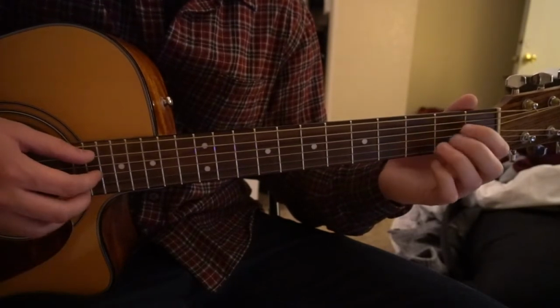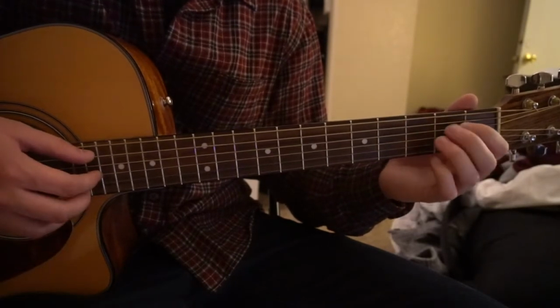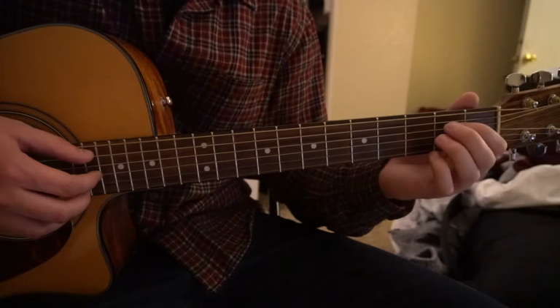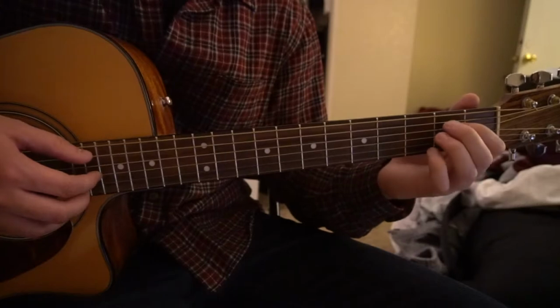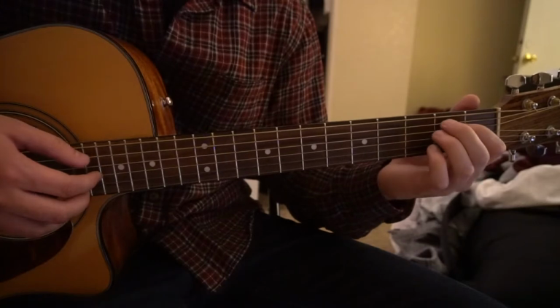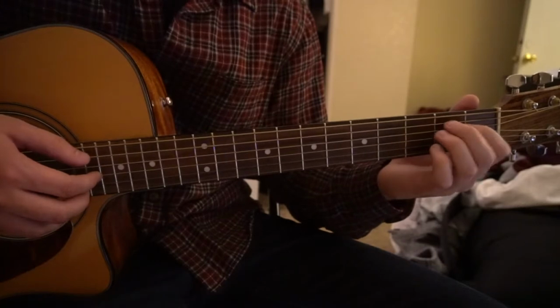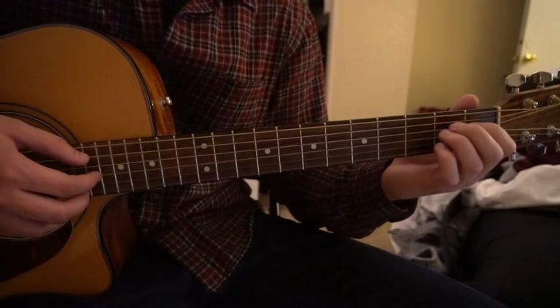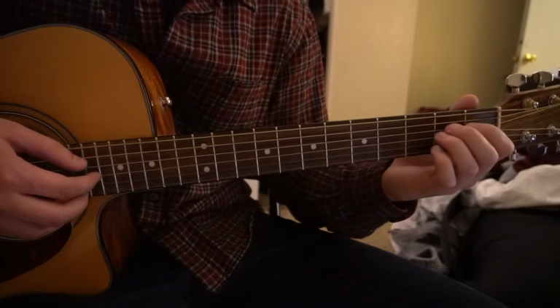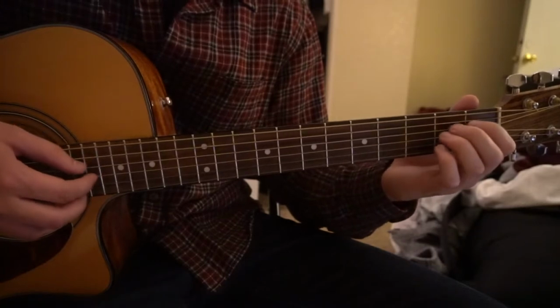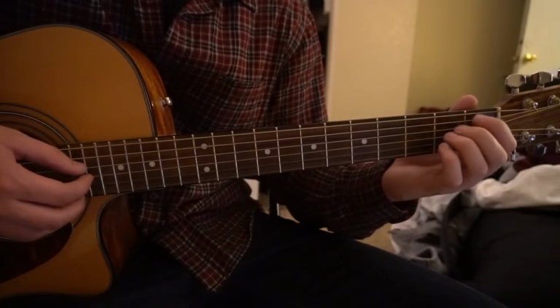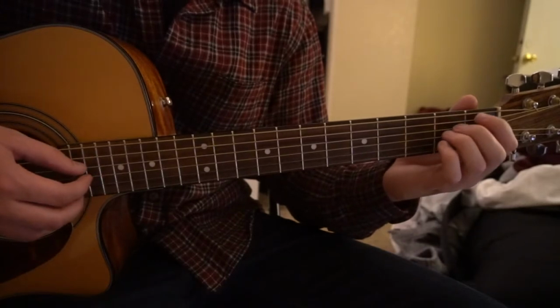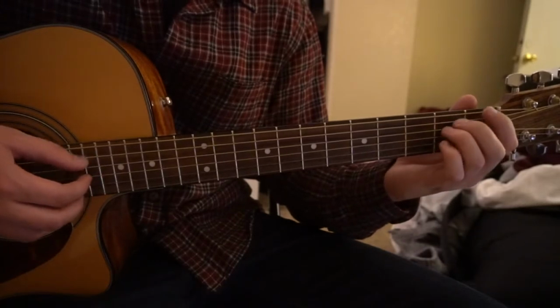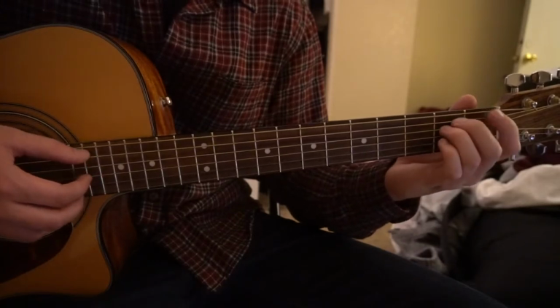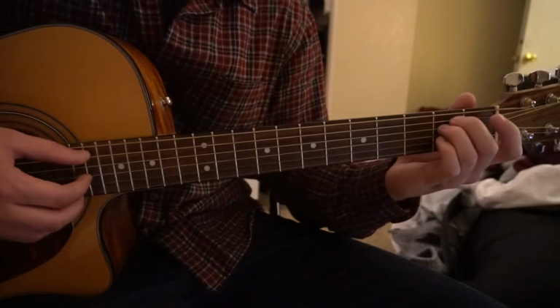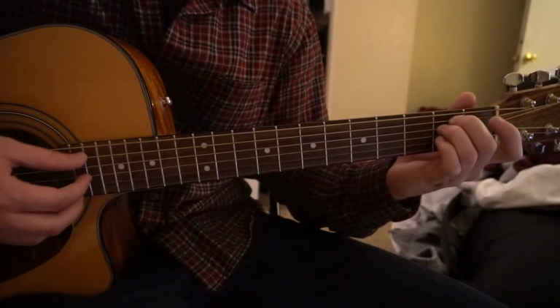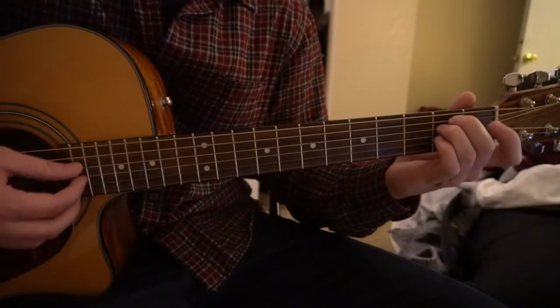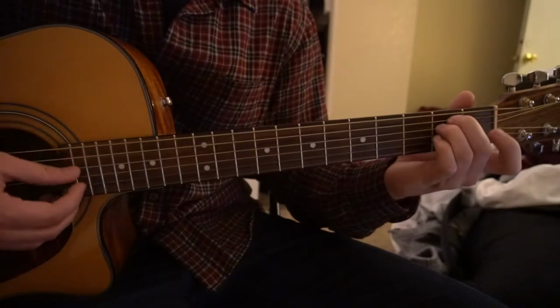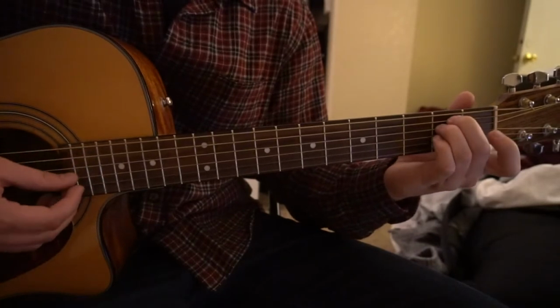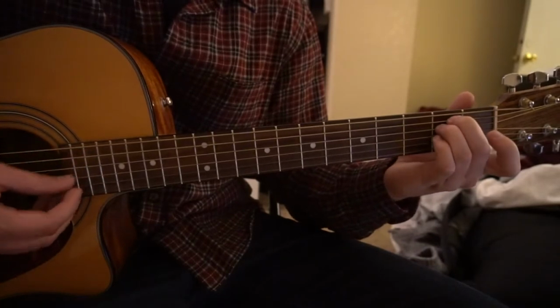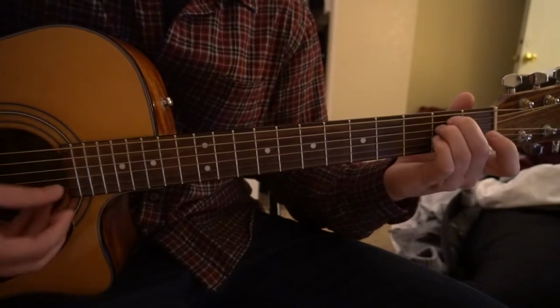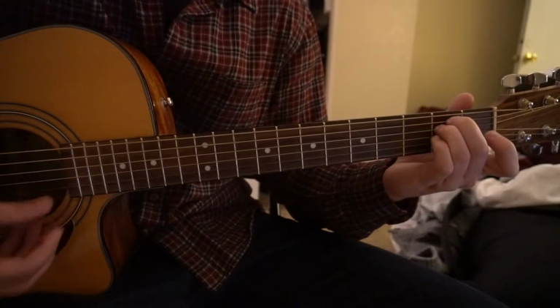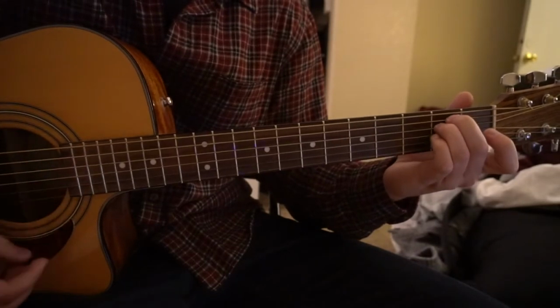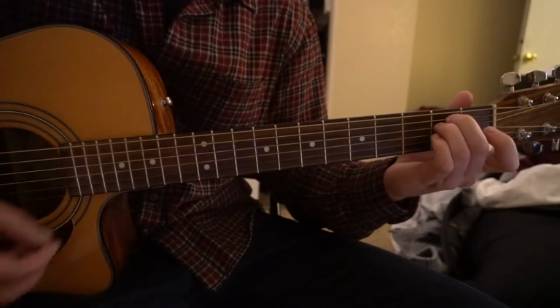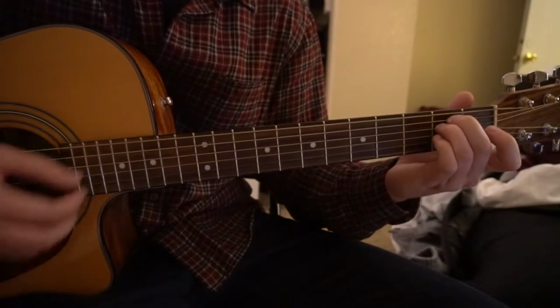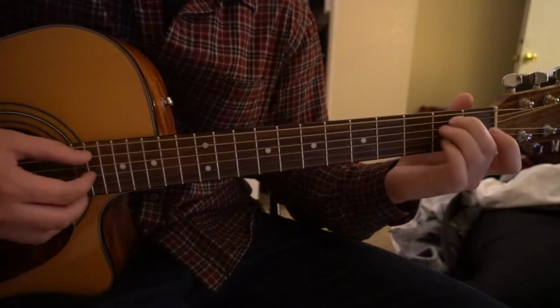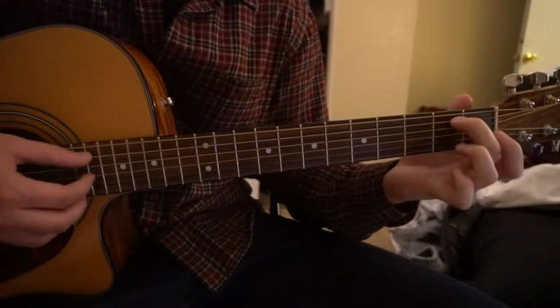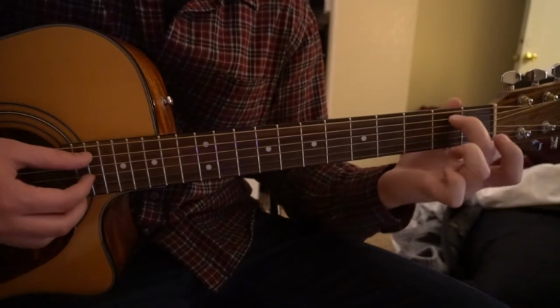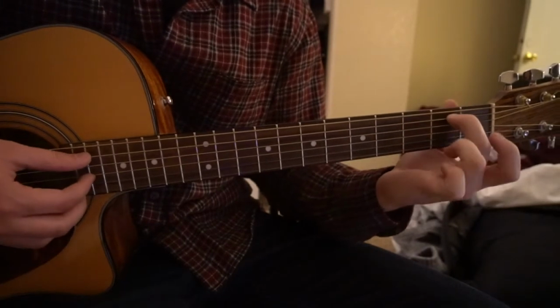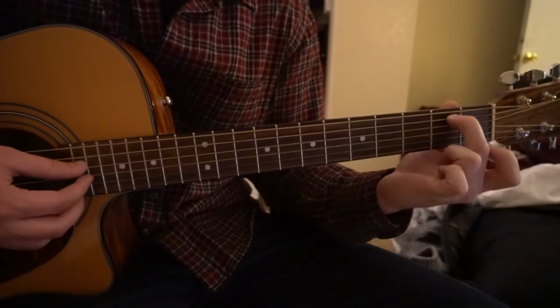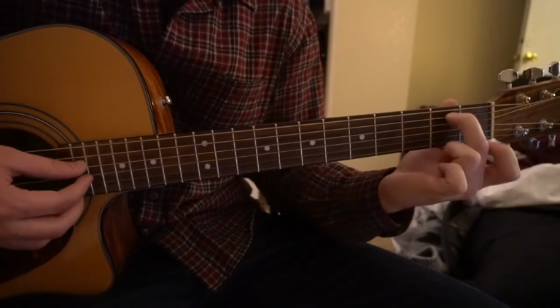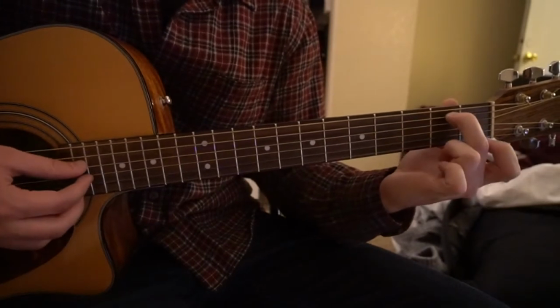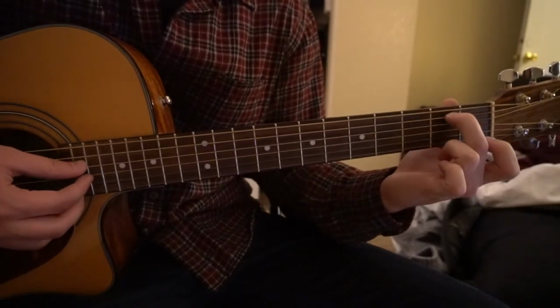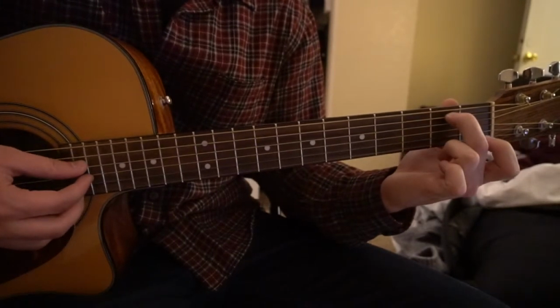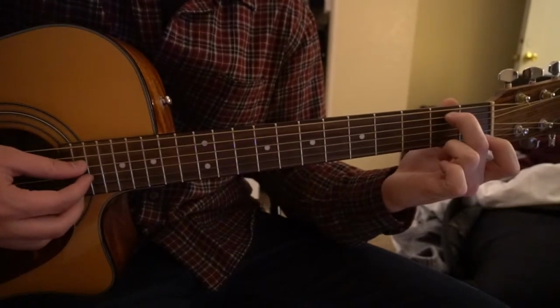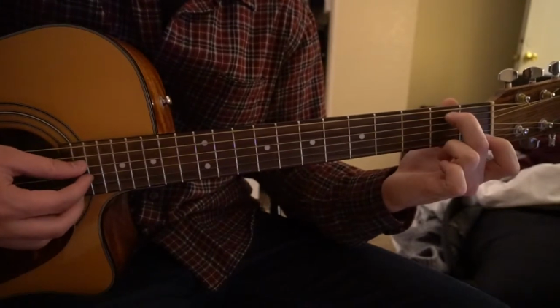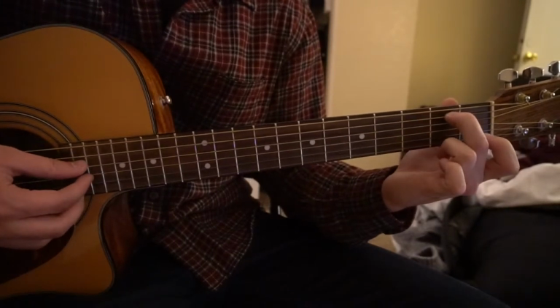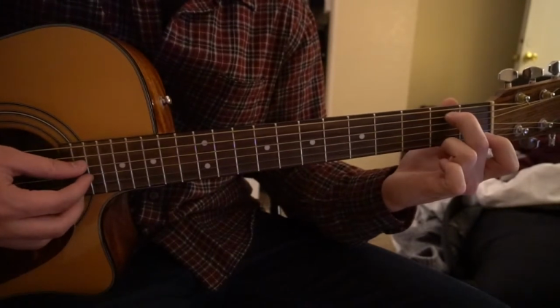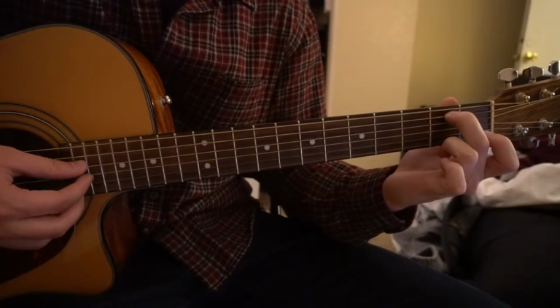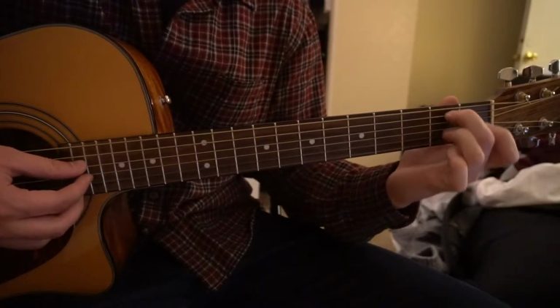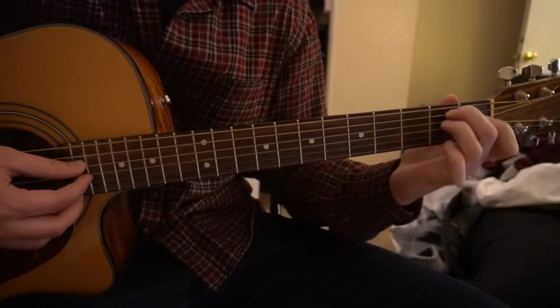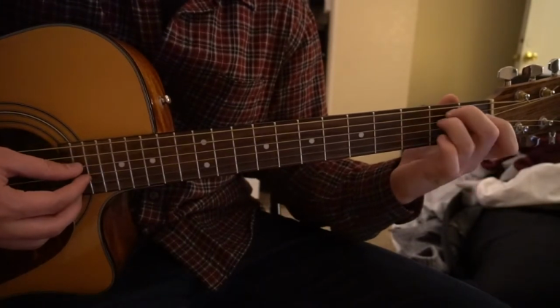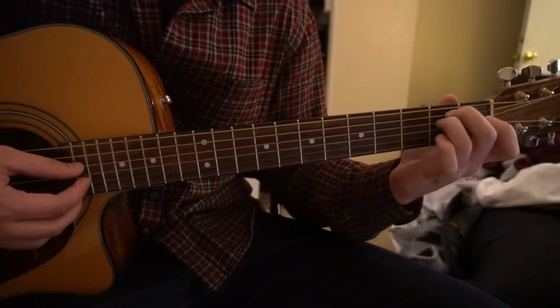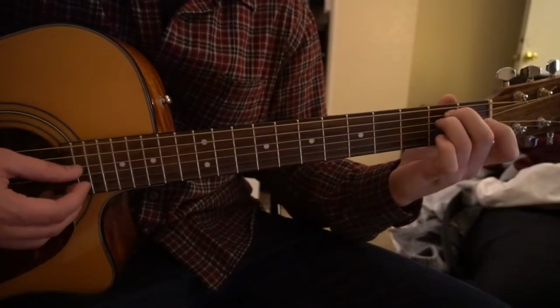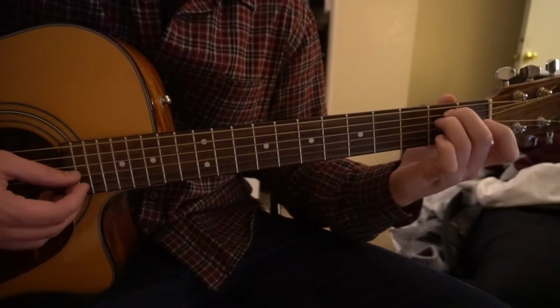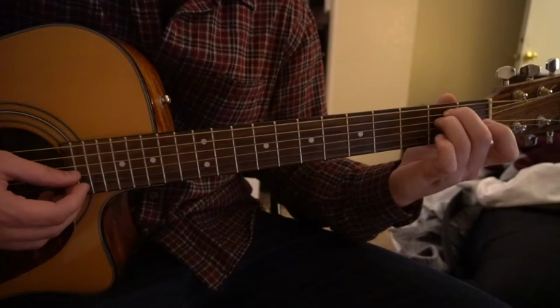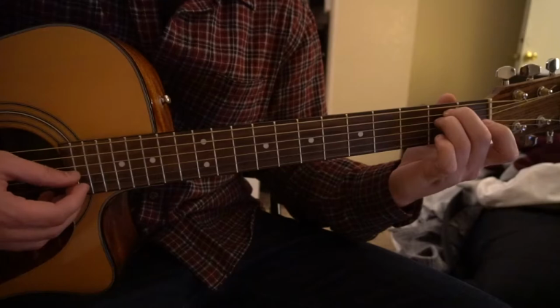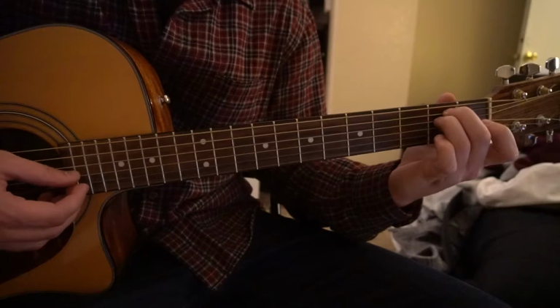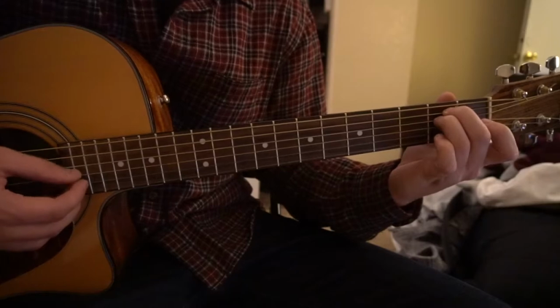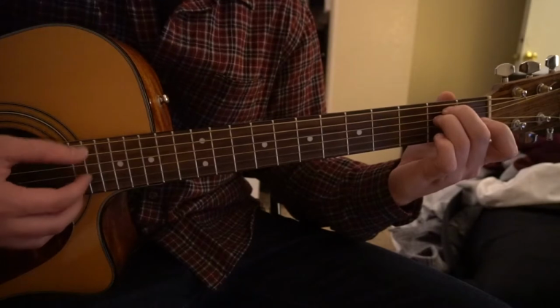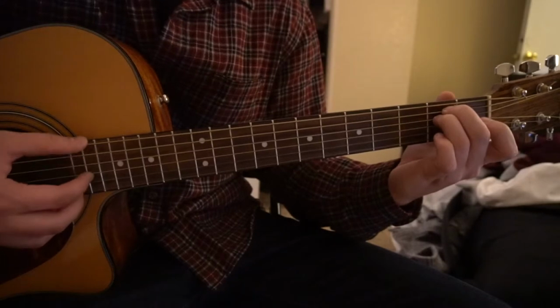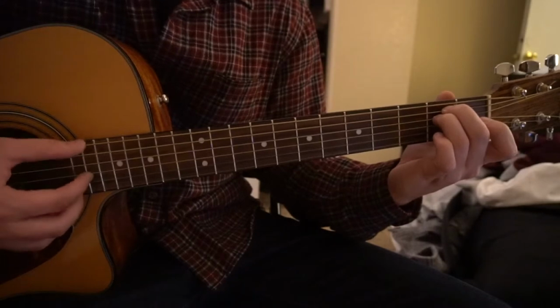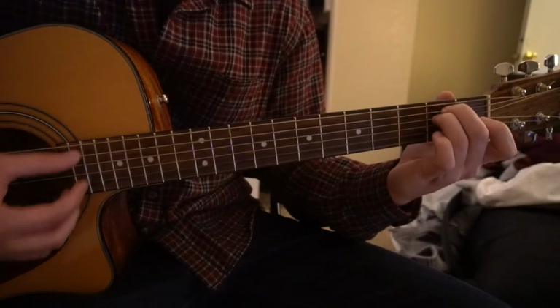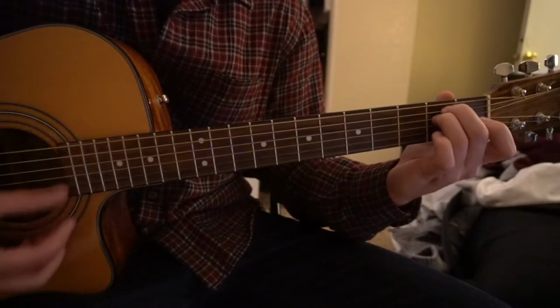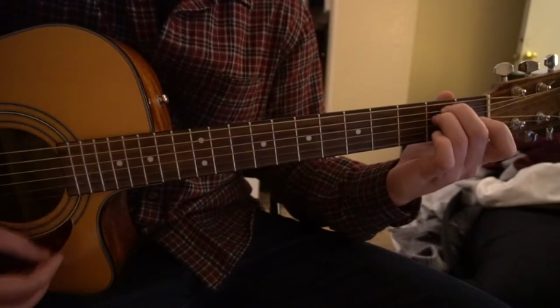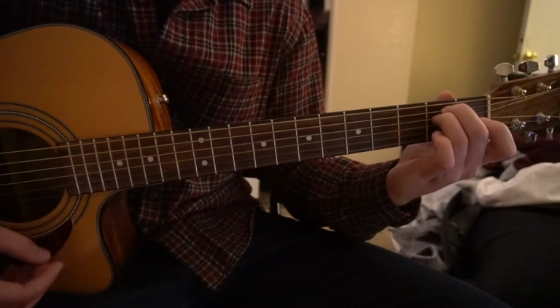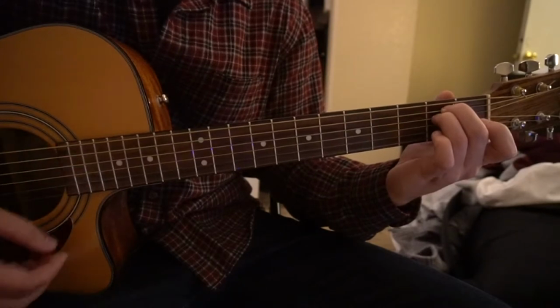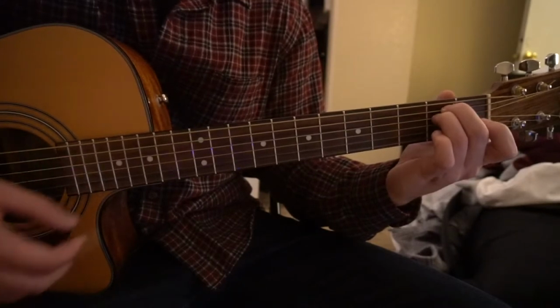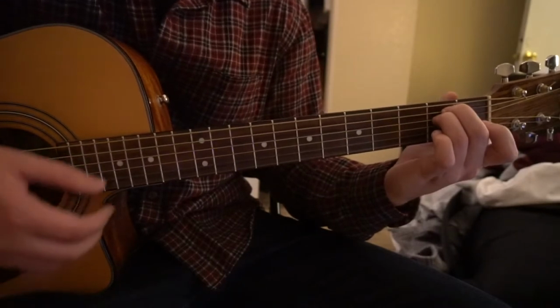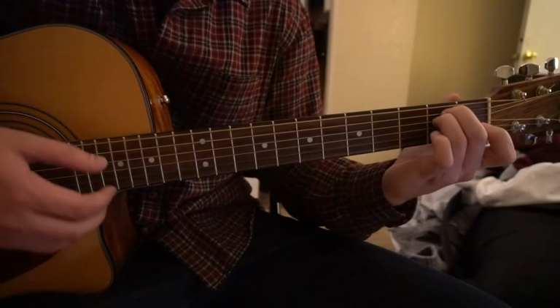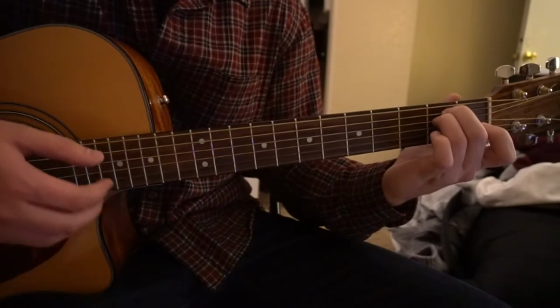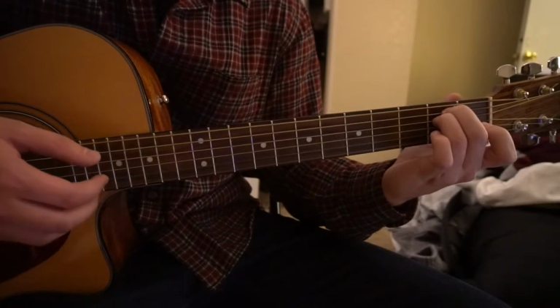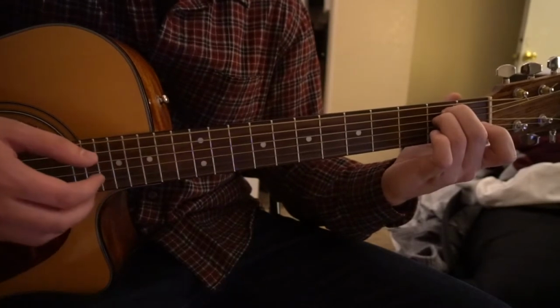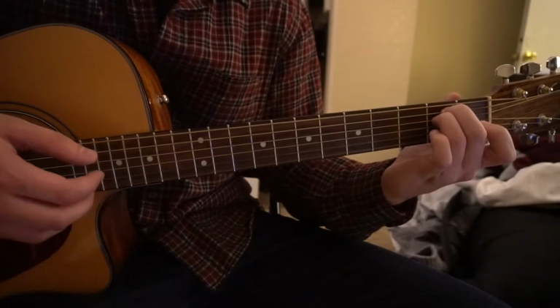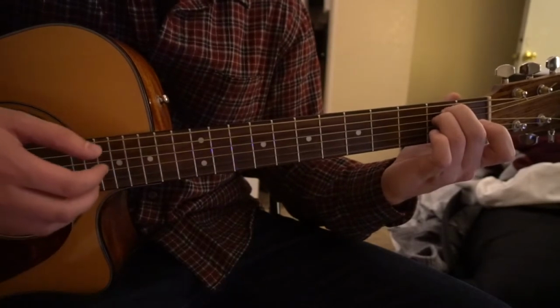For your E minor, you can have your middle finger on the second fret of the A string, ring finger on the second fret of the D string, and you play all six strings.